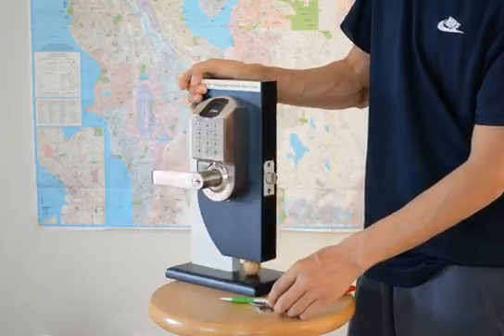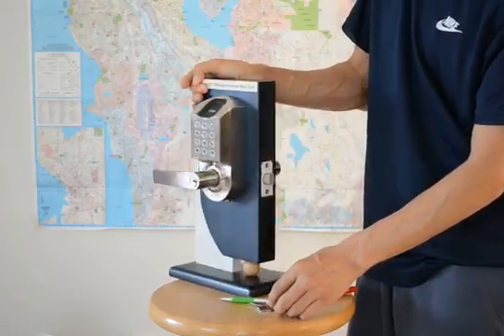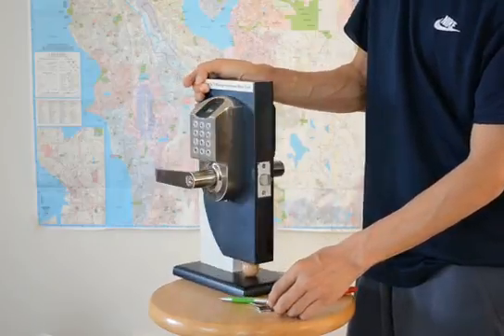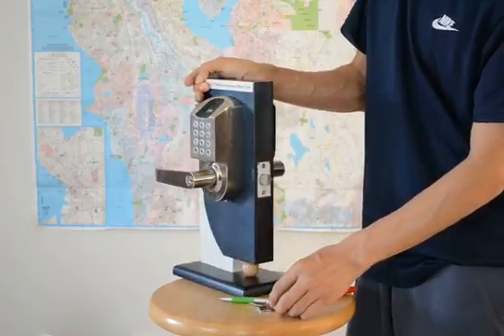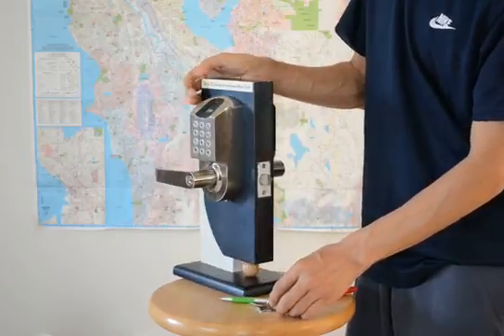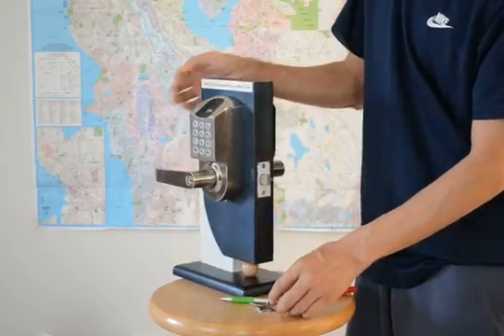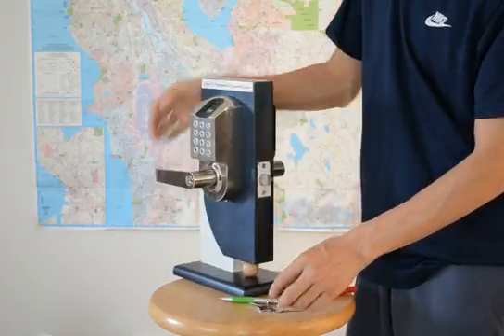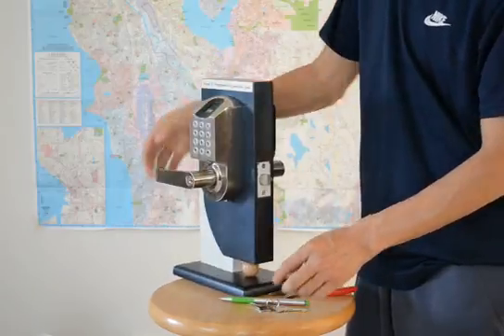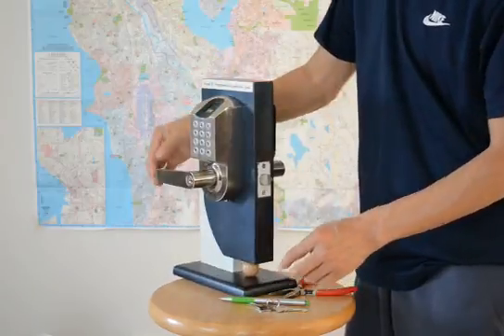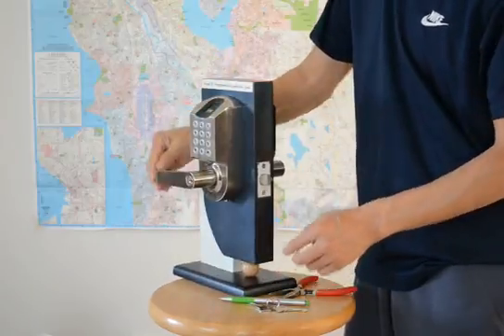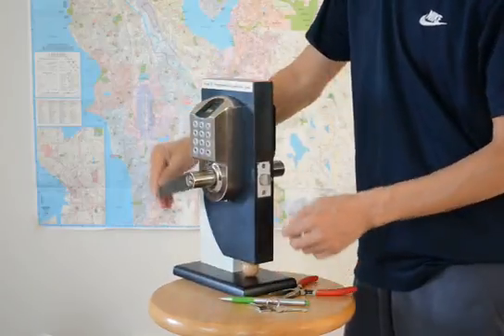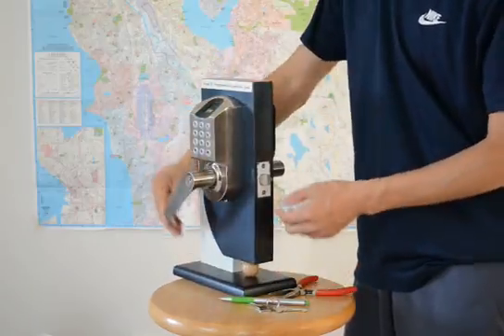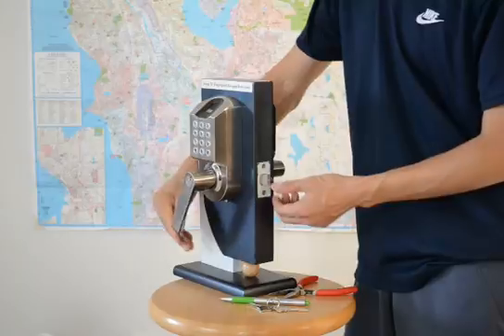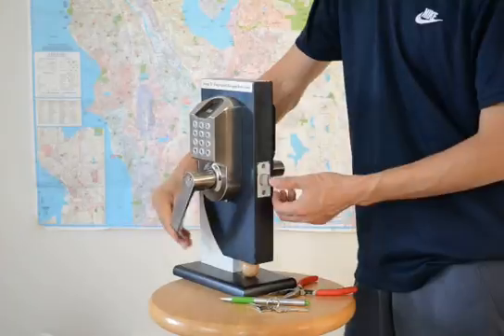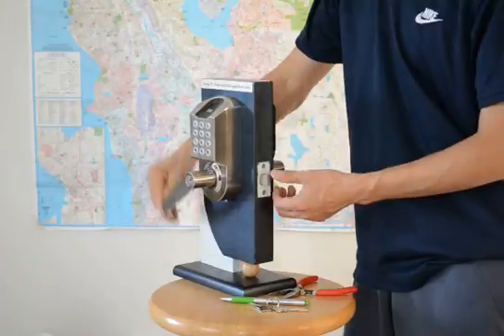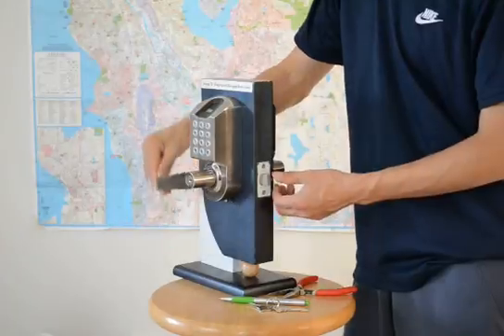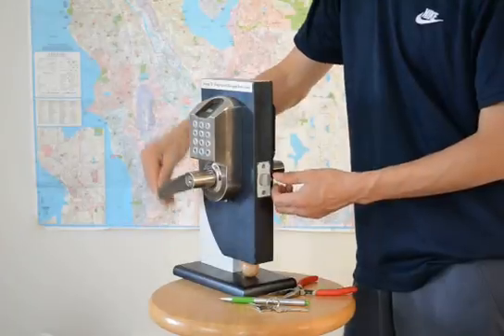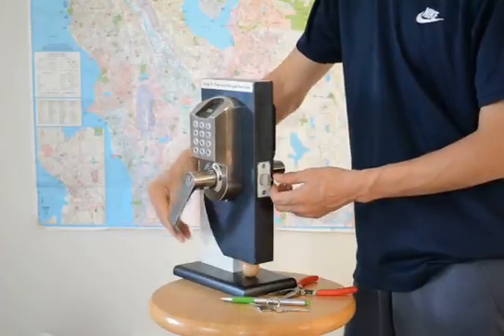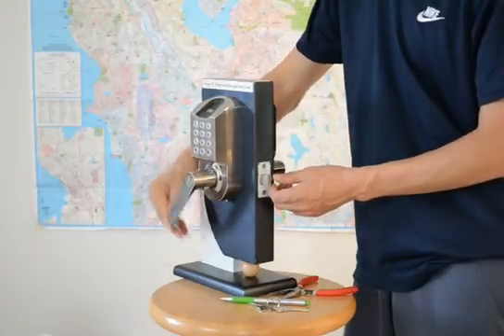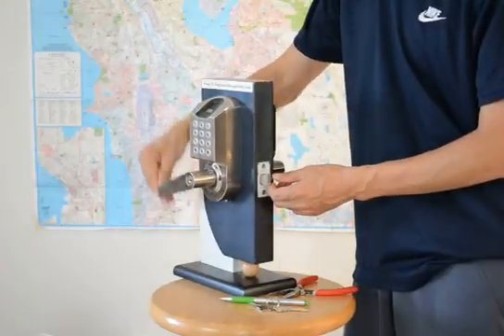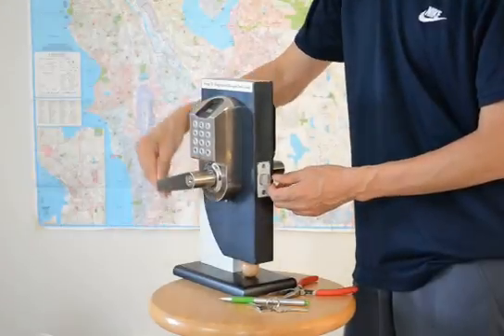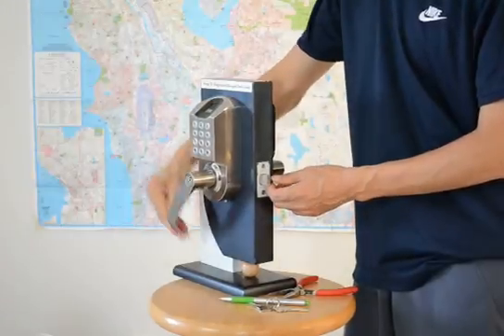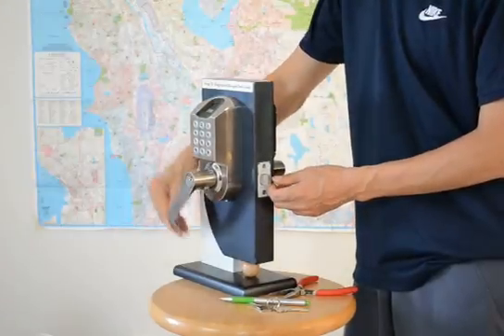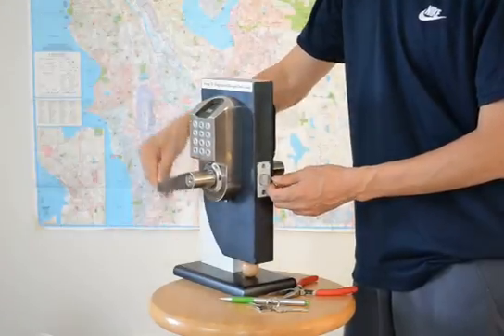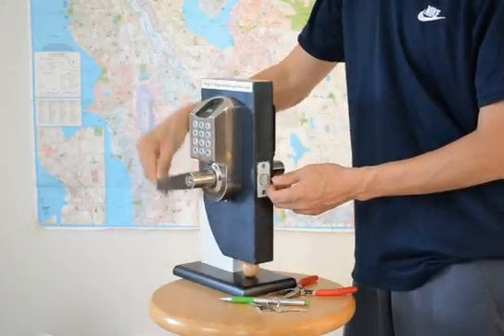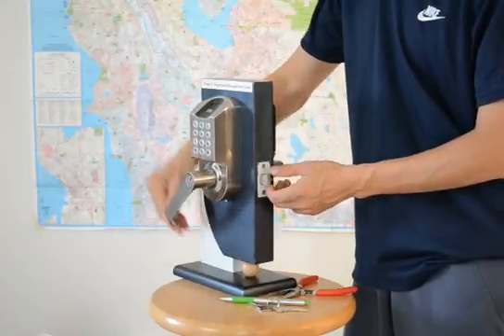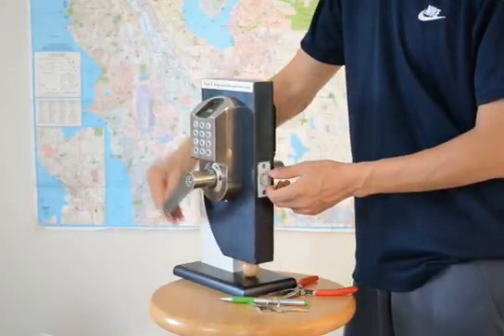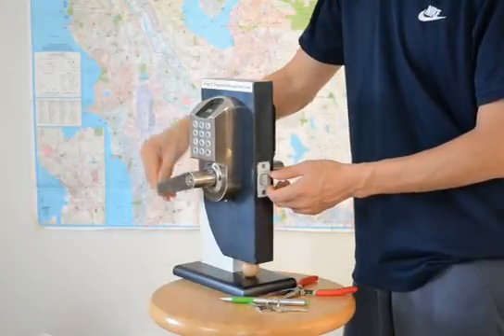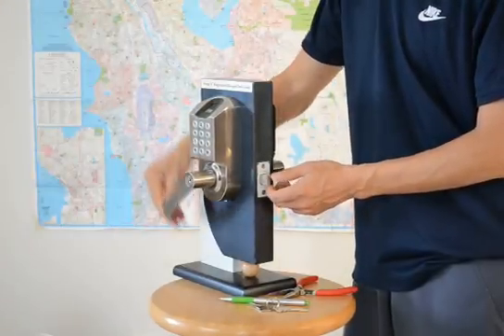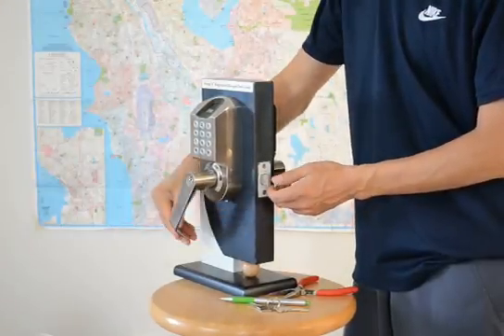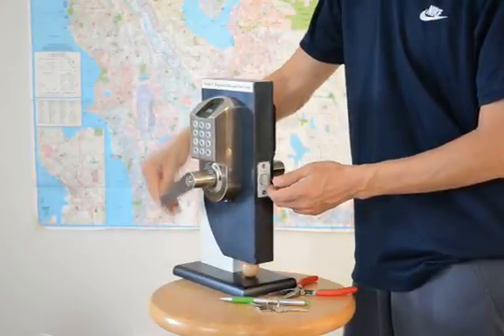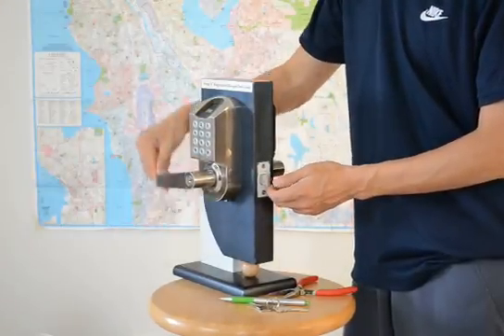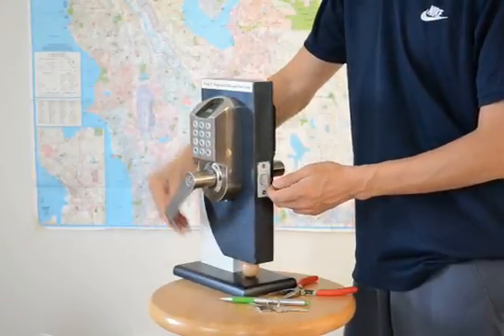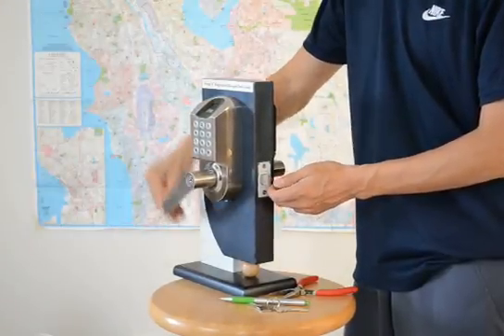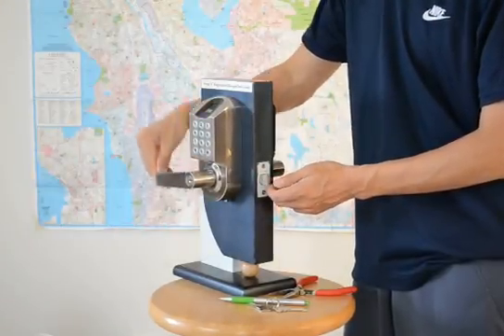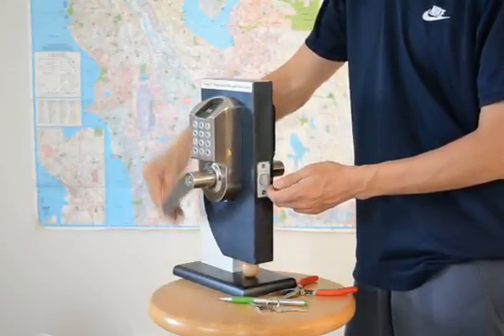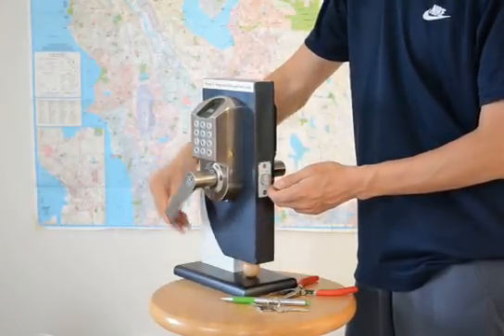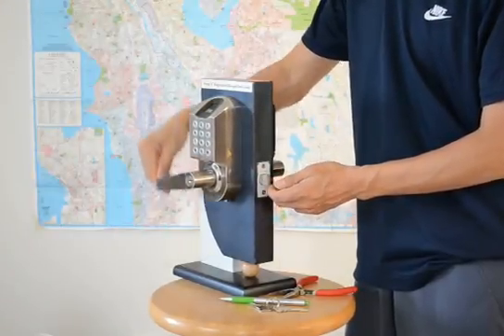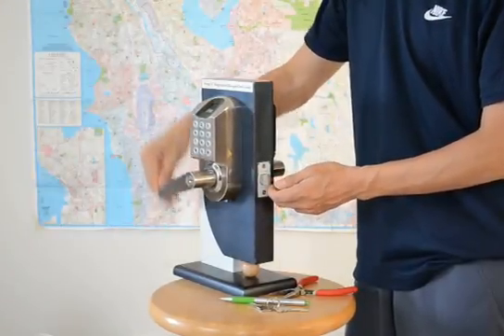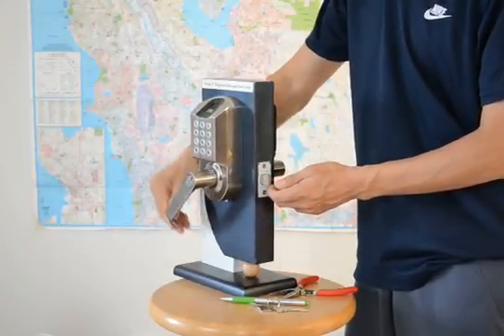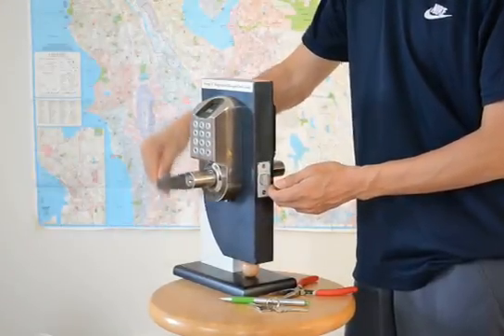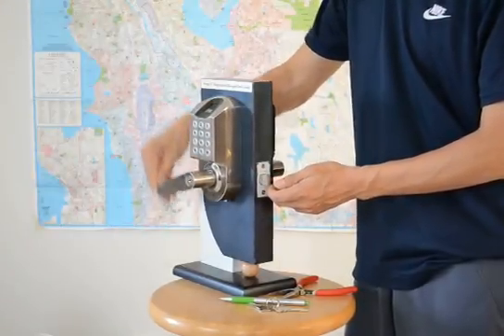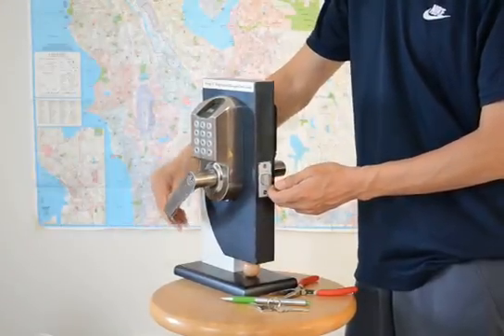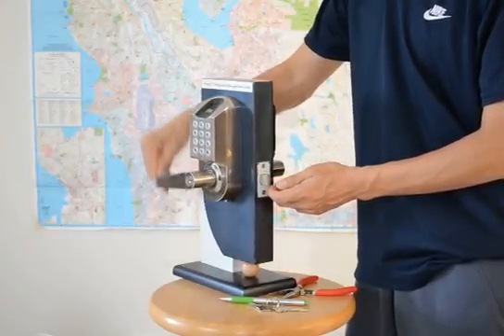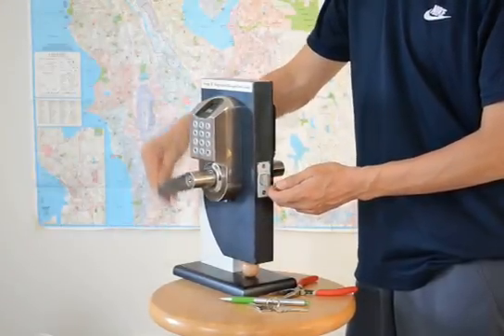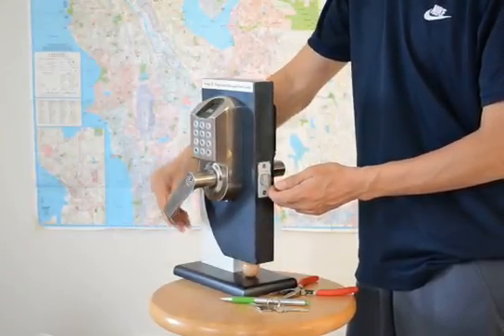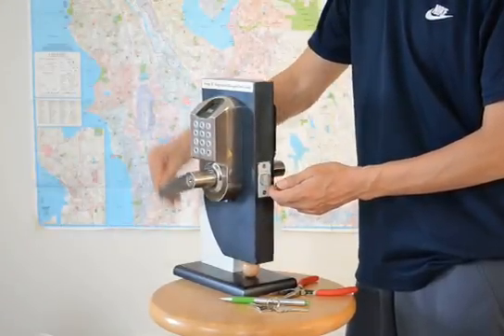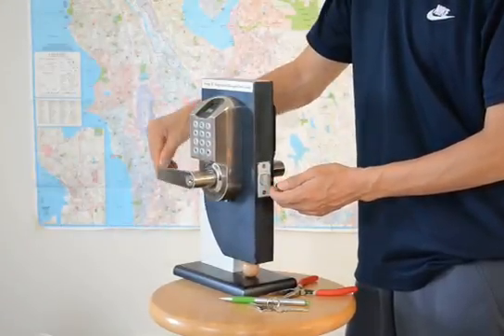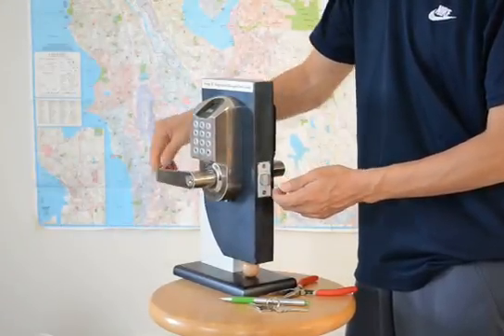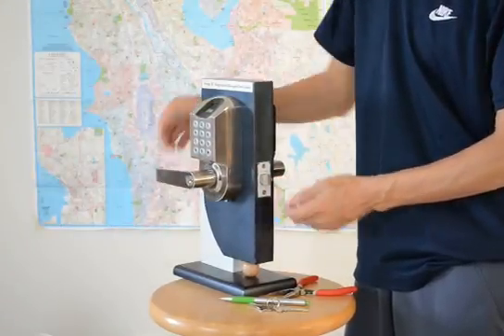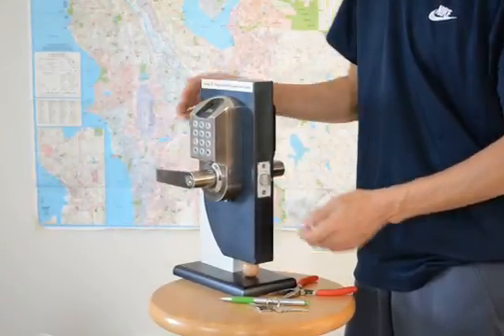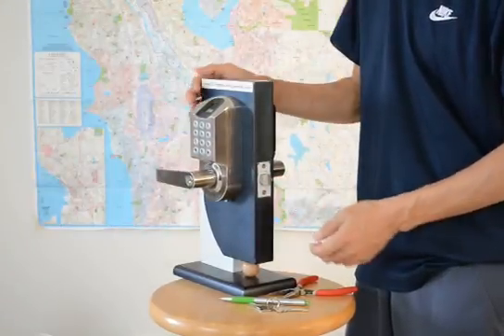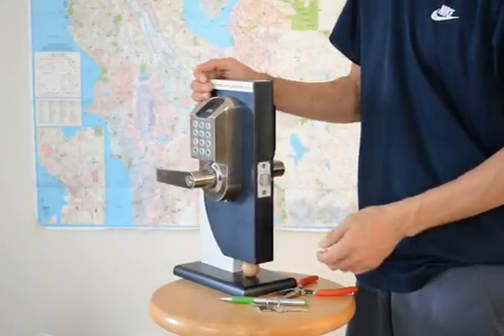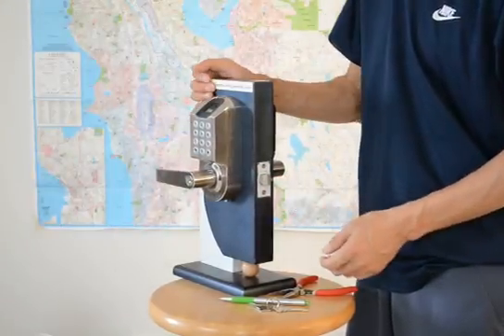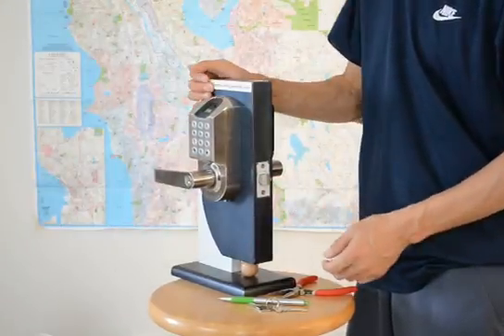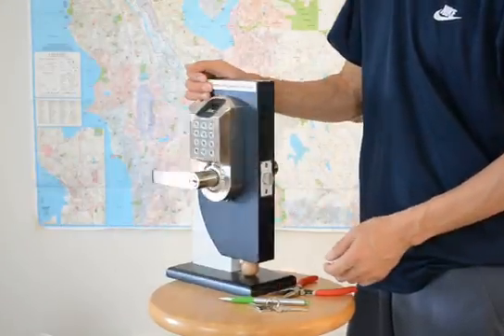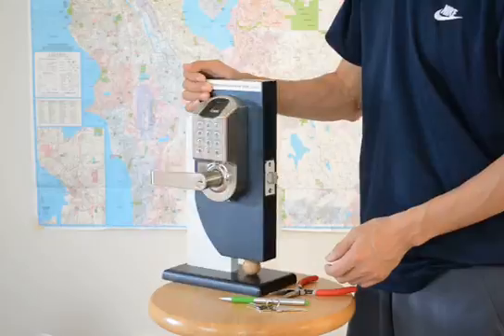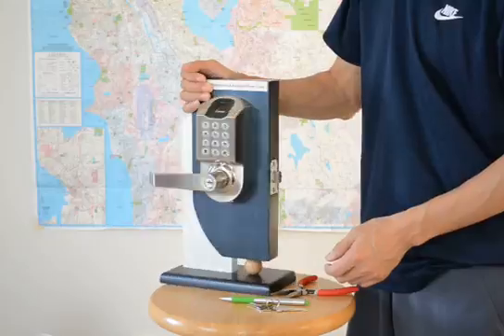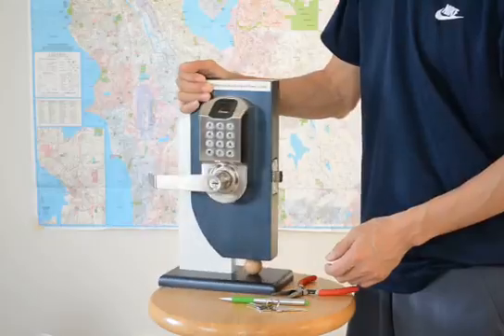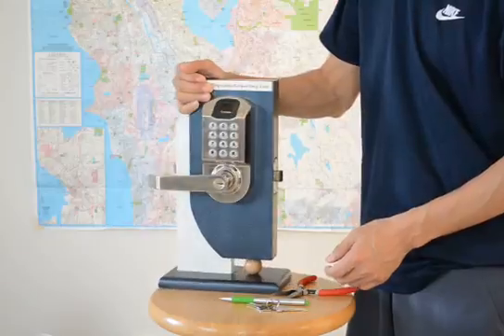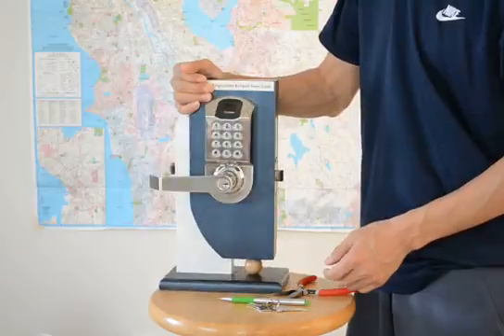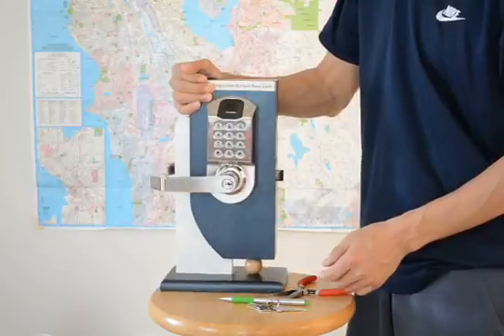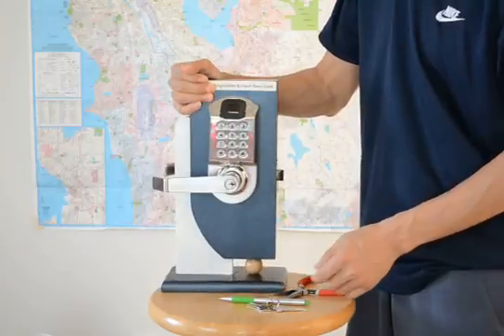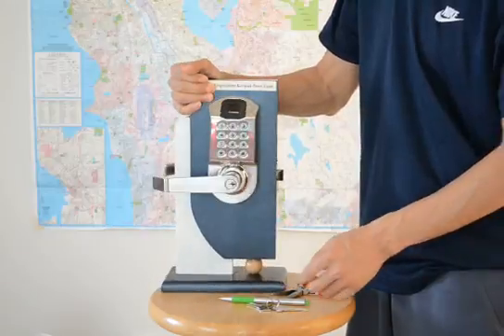Turn the lever. The latch doesn't move. Otherwise, the lock will keep unlocked all the time.